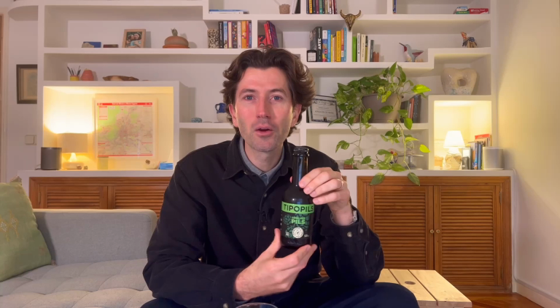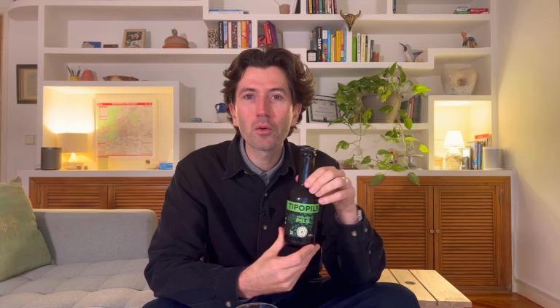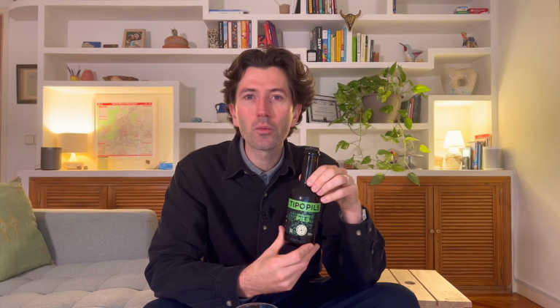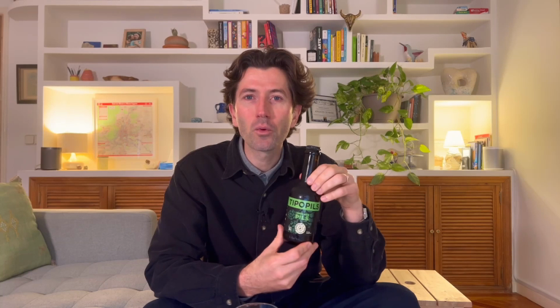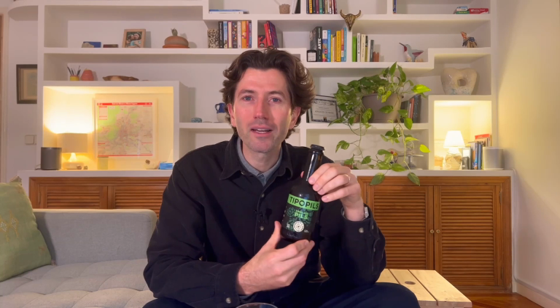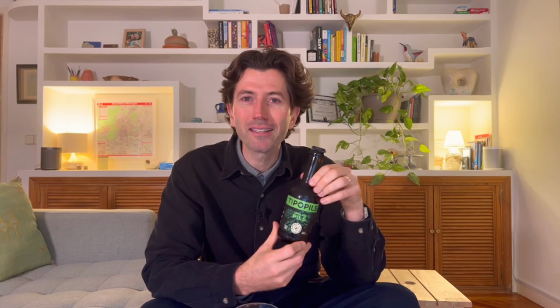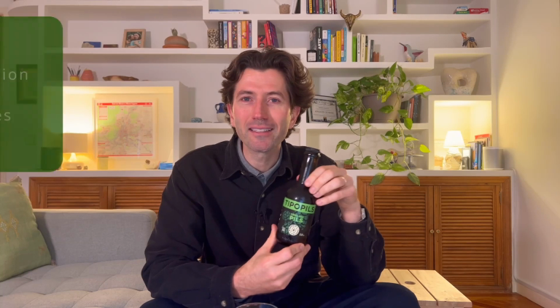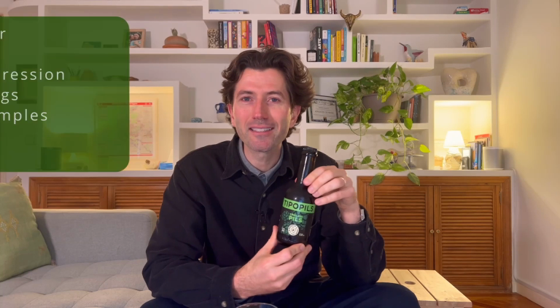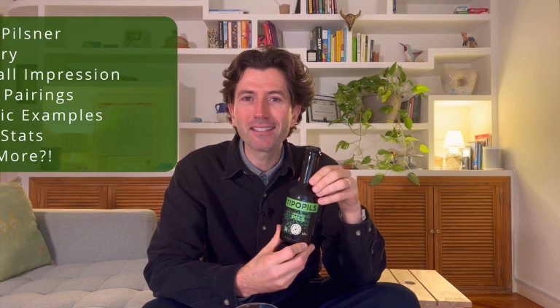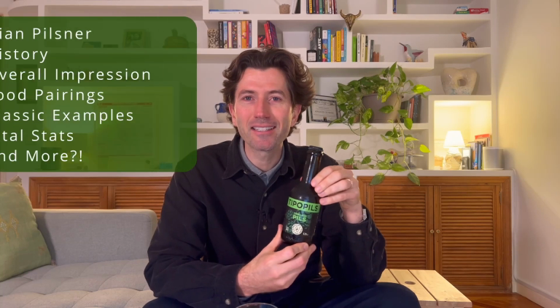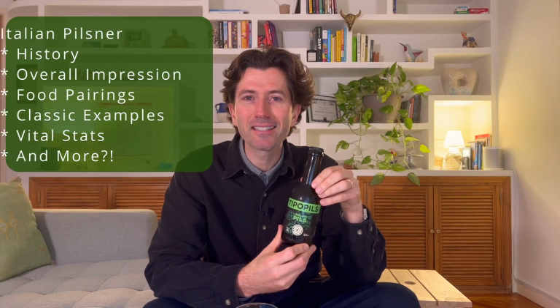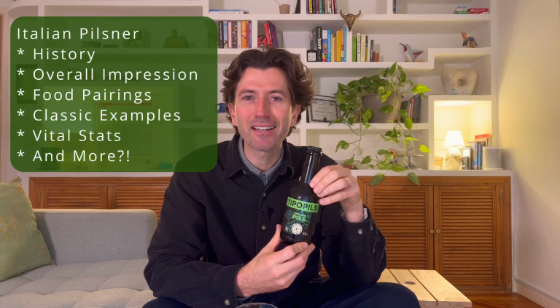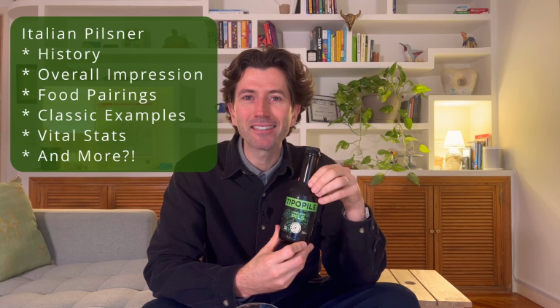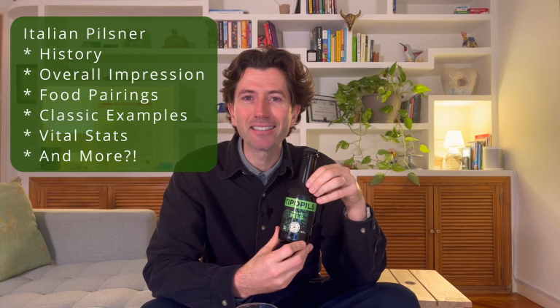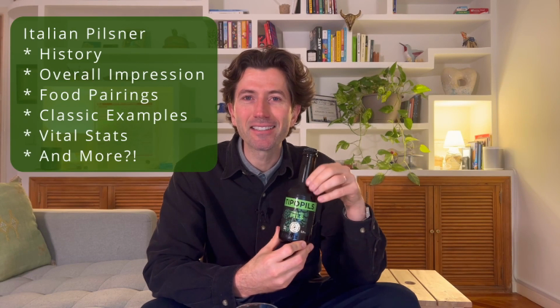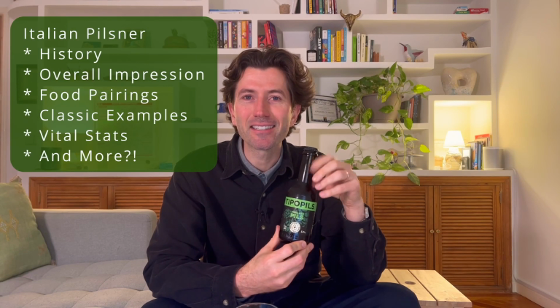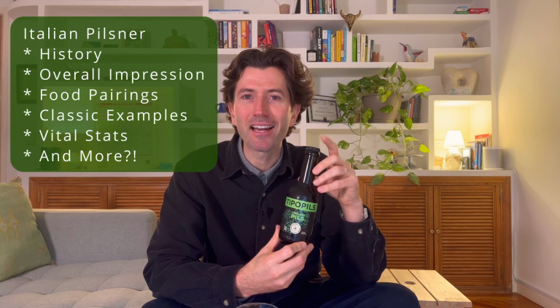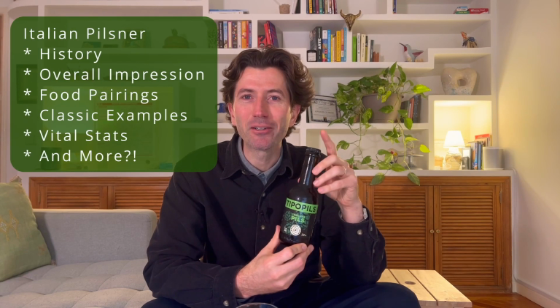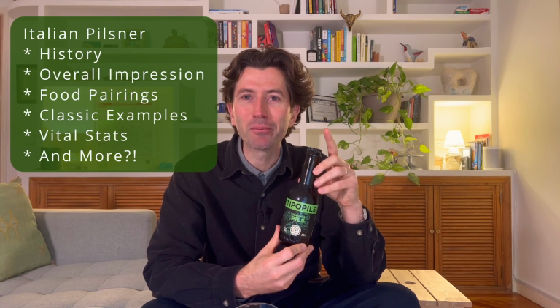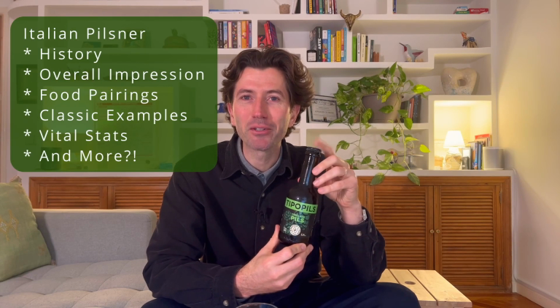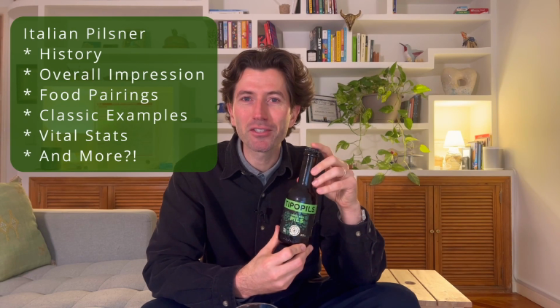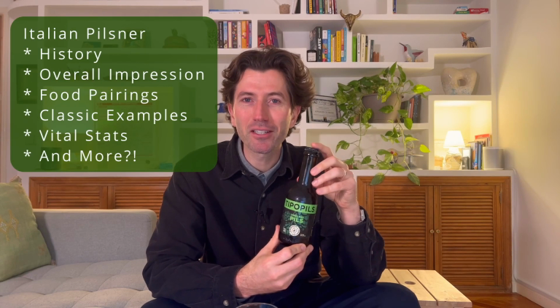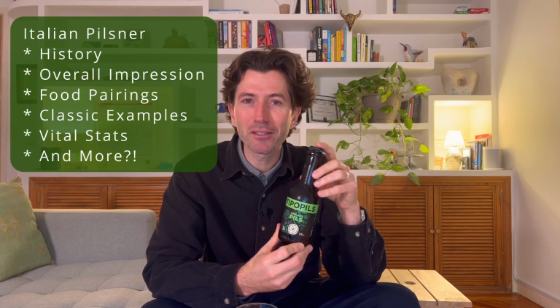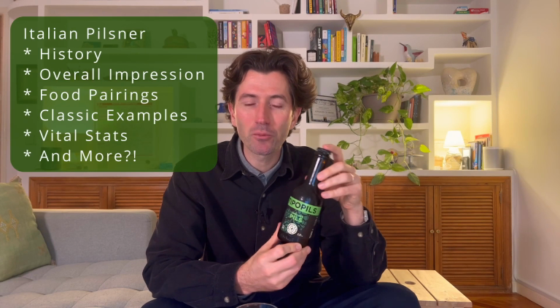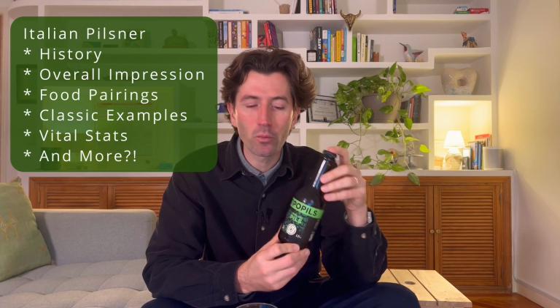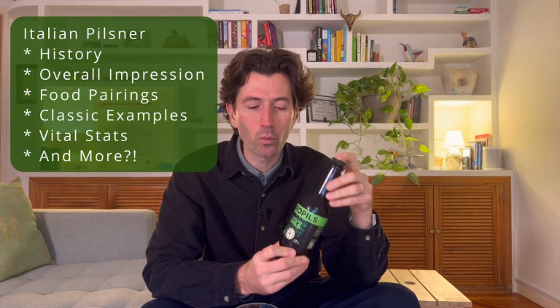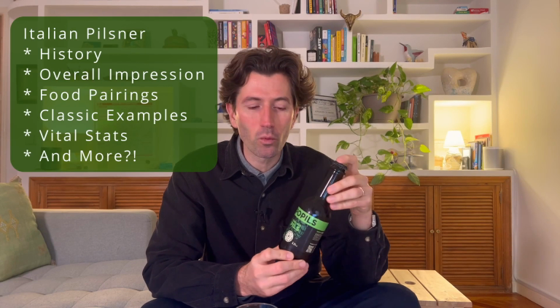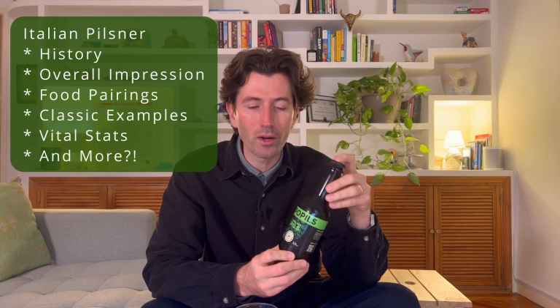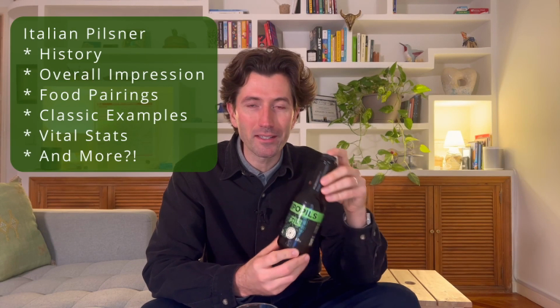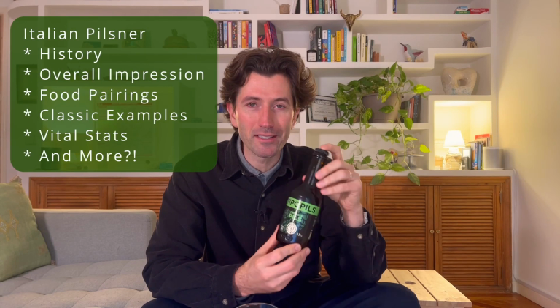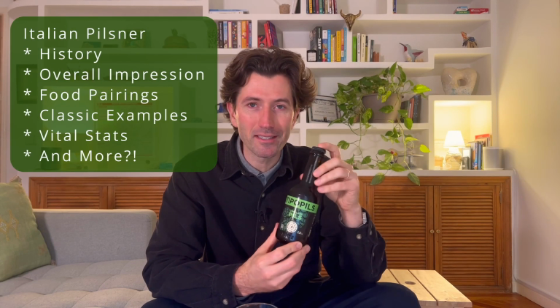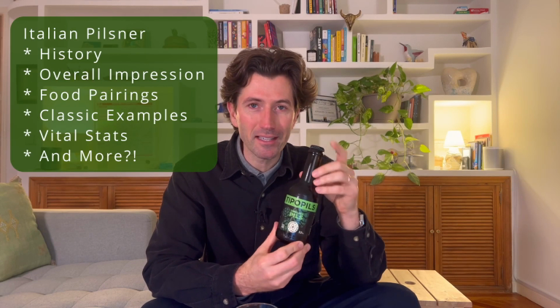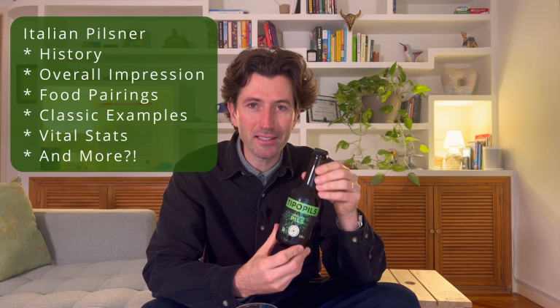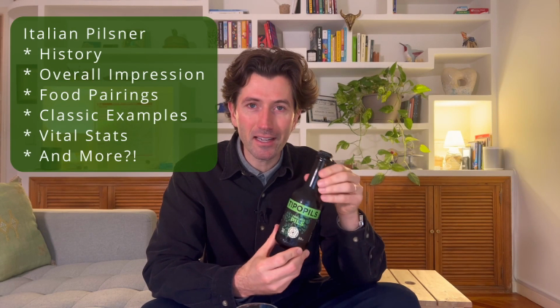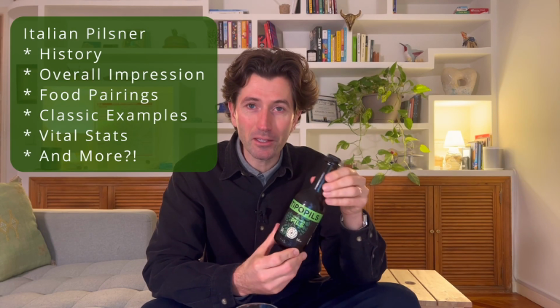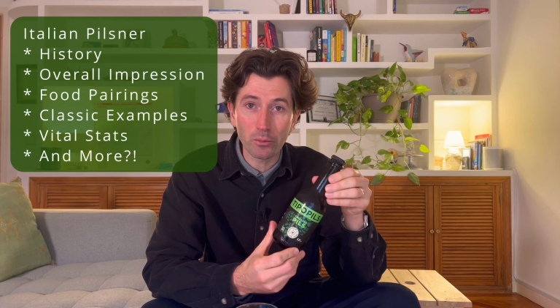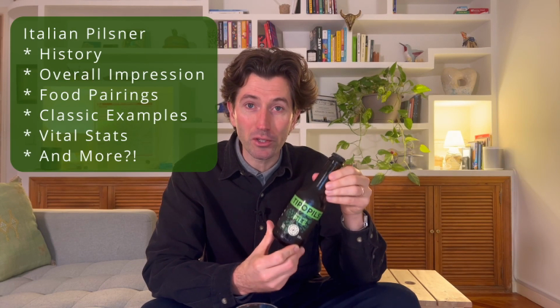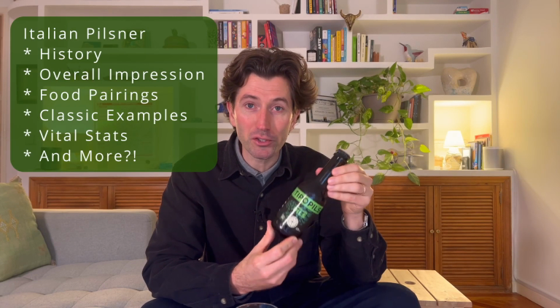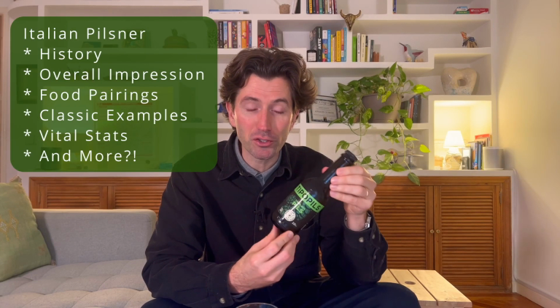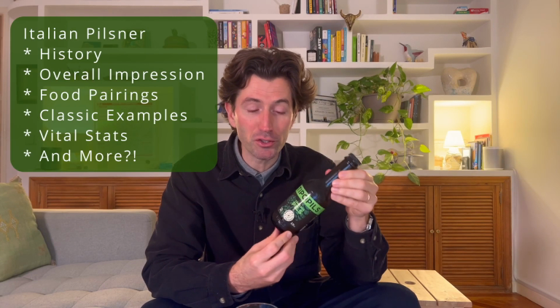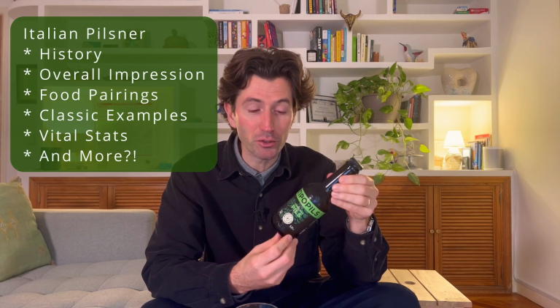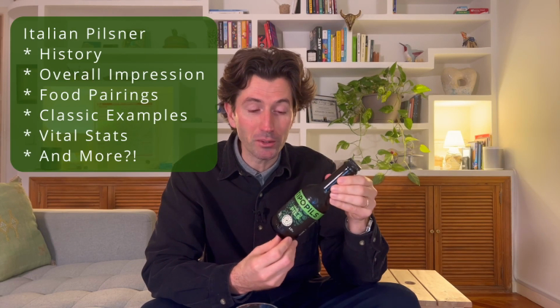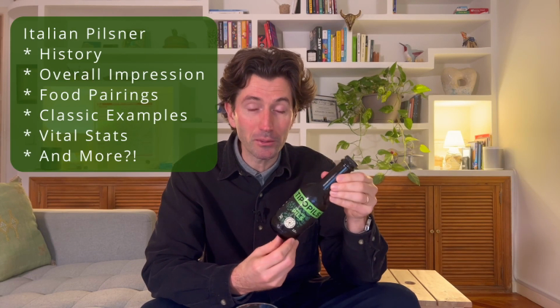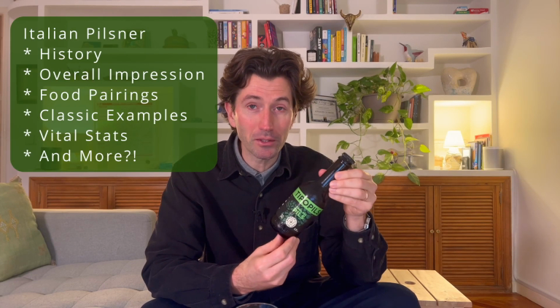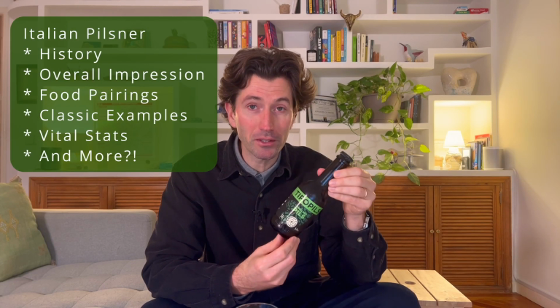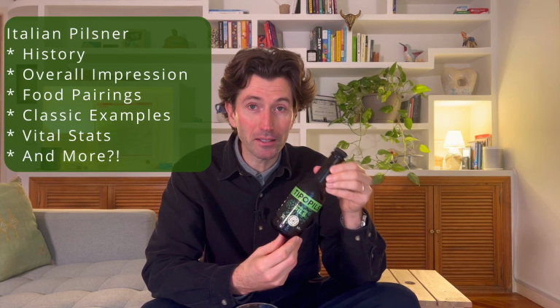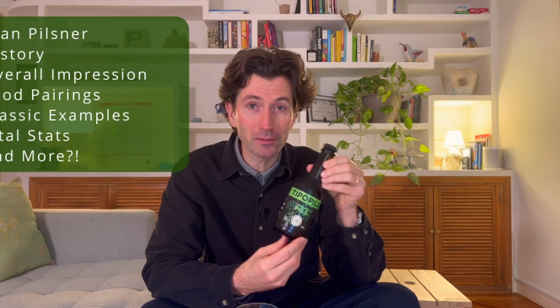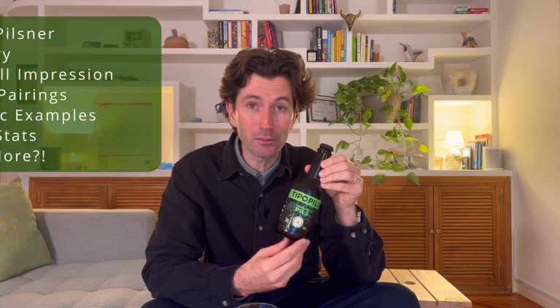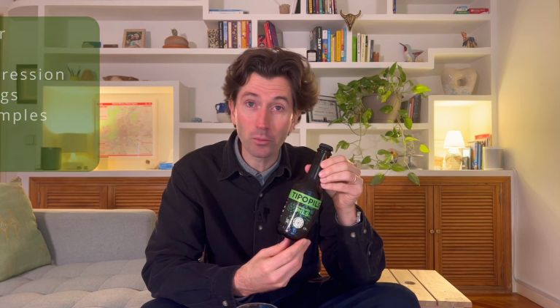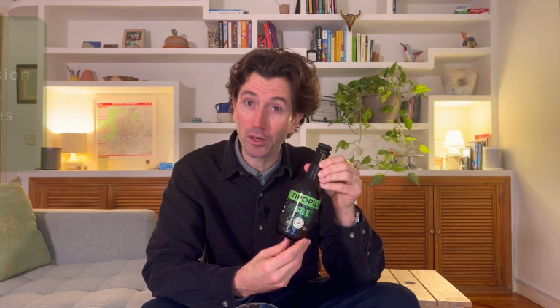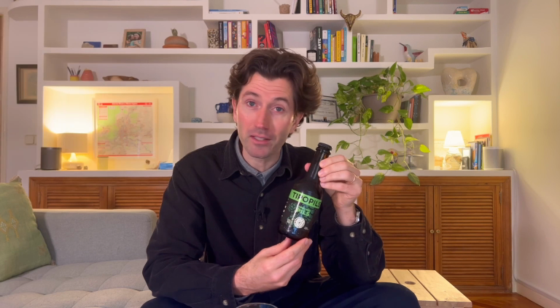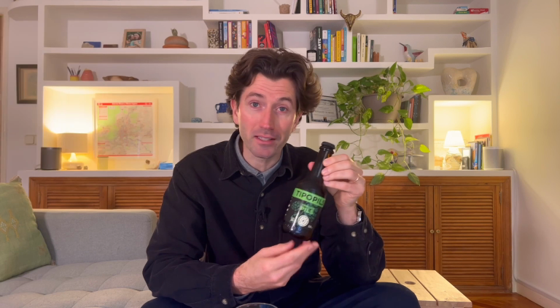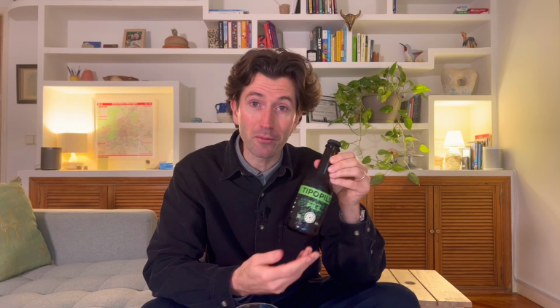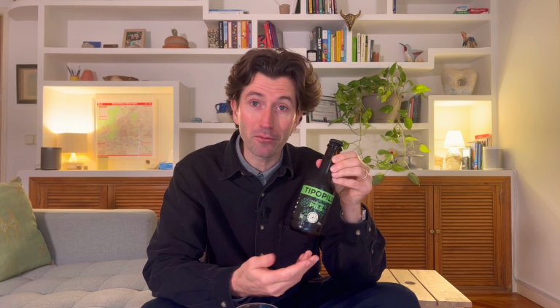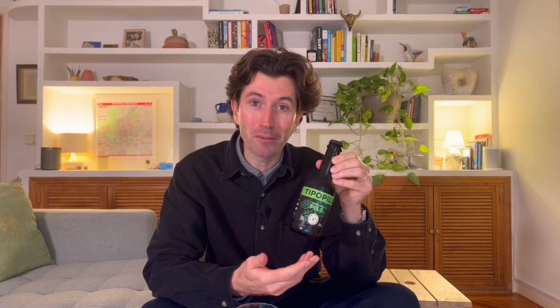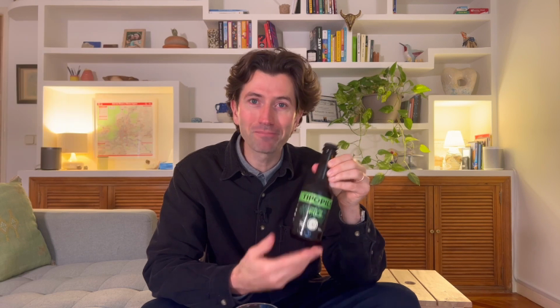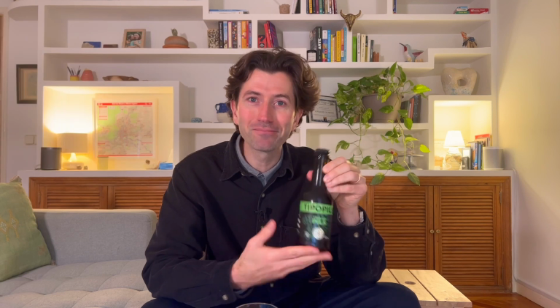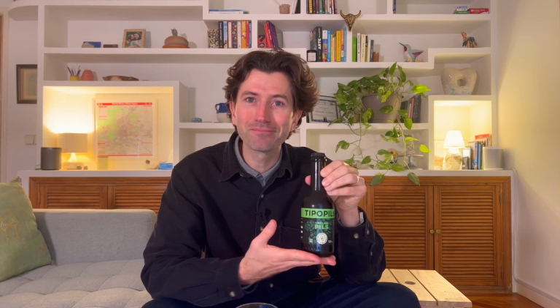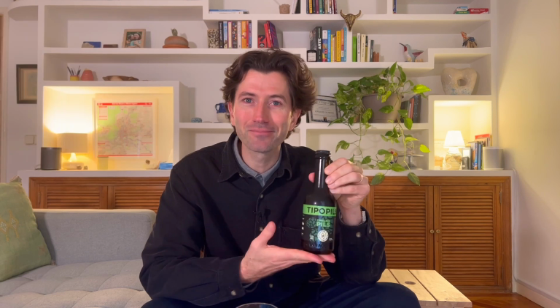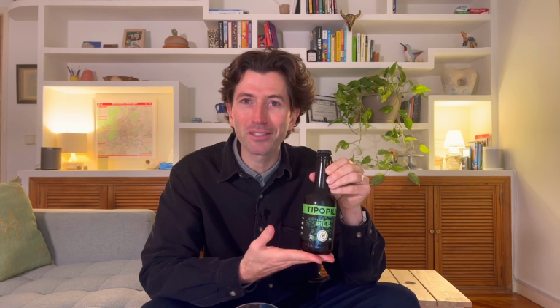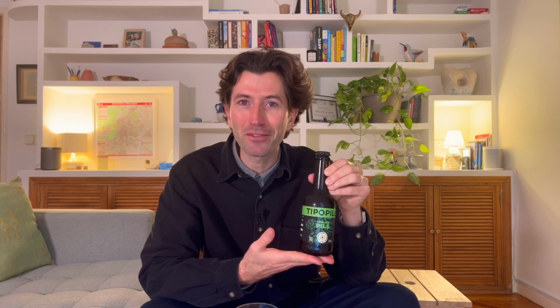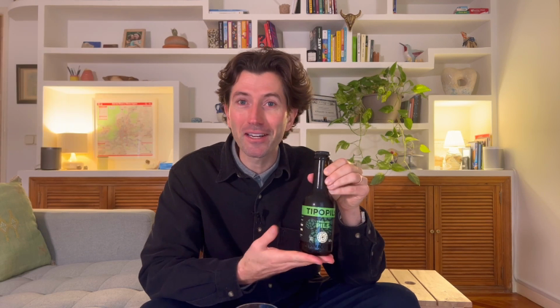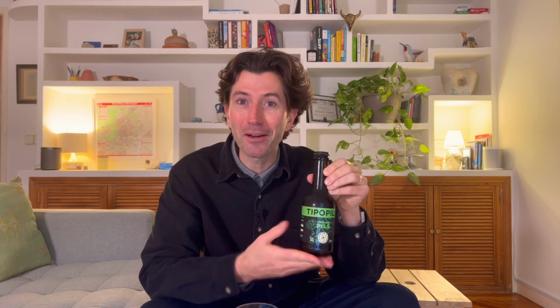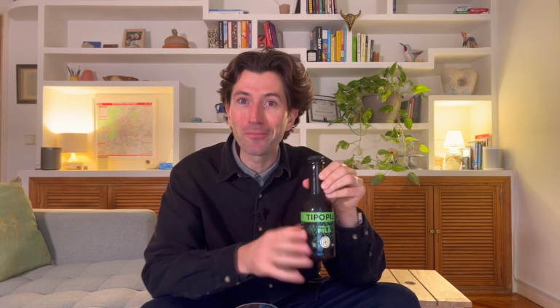What is an Italian style pilsner? What does it taste like? What should you eat with it? Where does it come from? Let's find out.